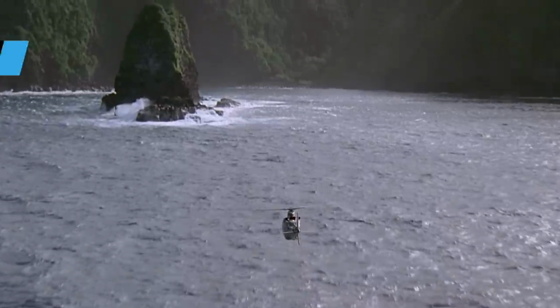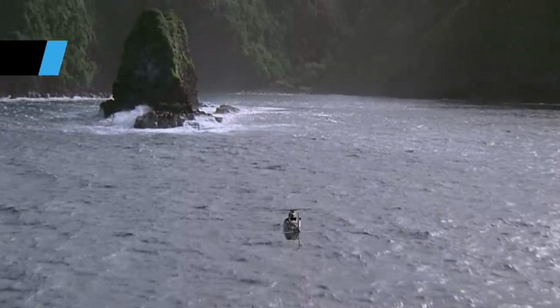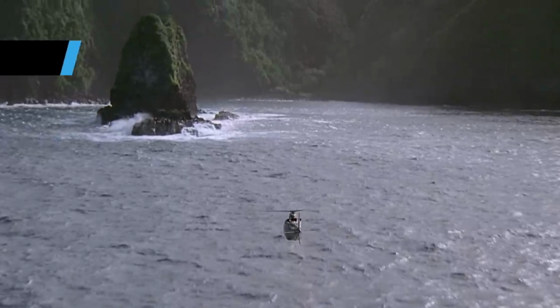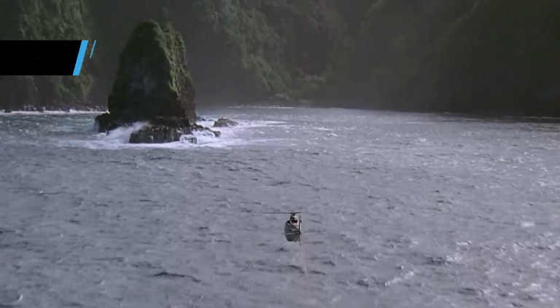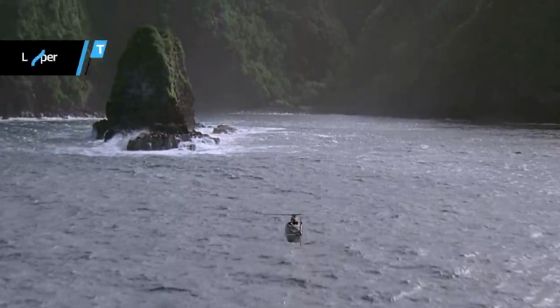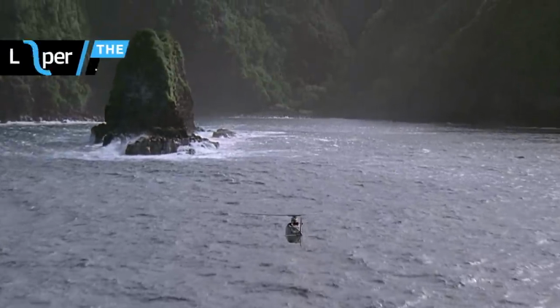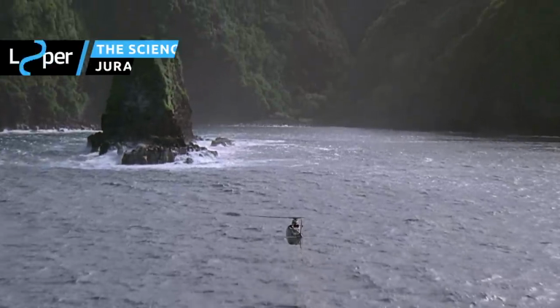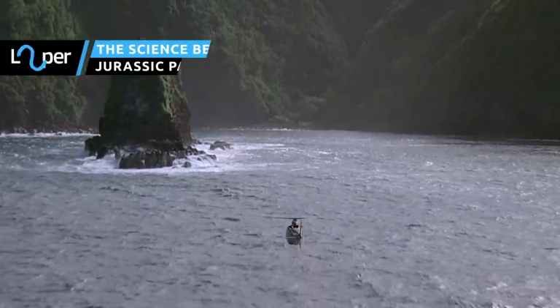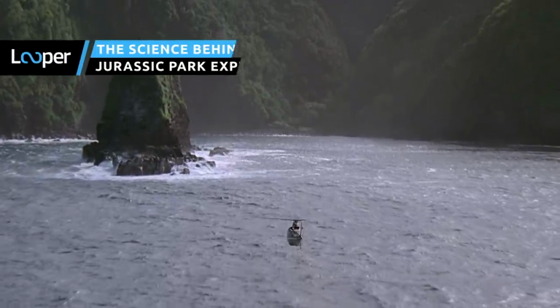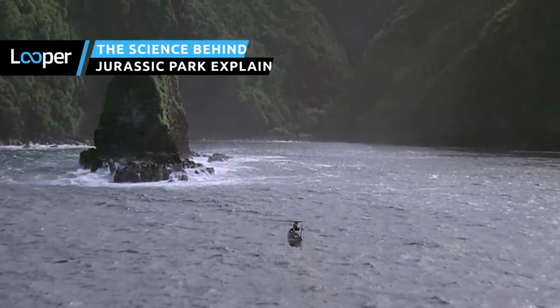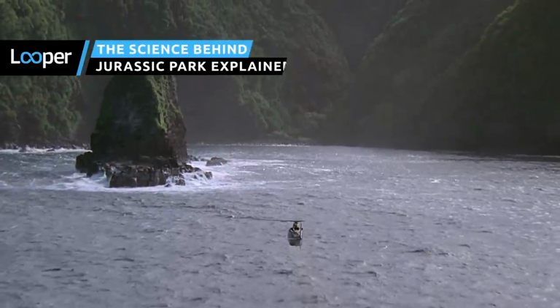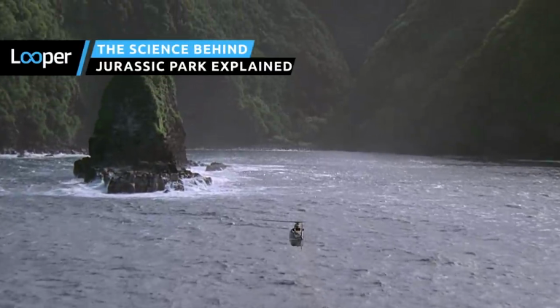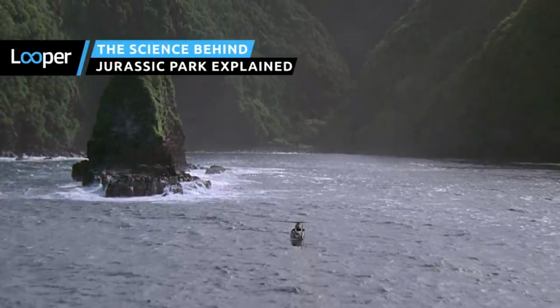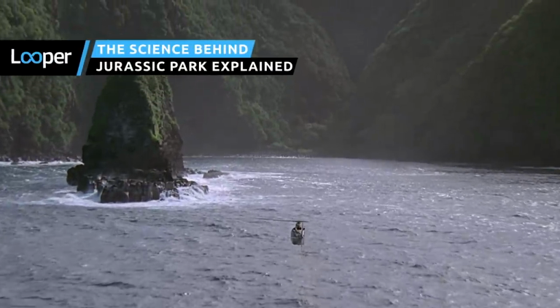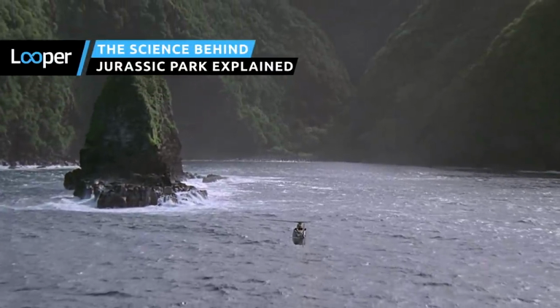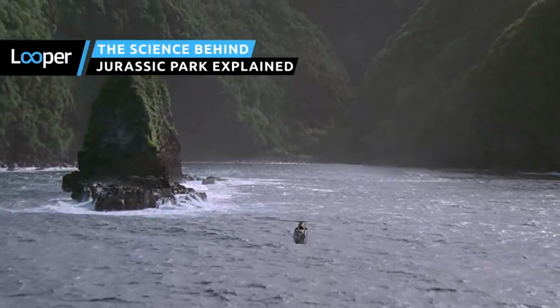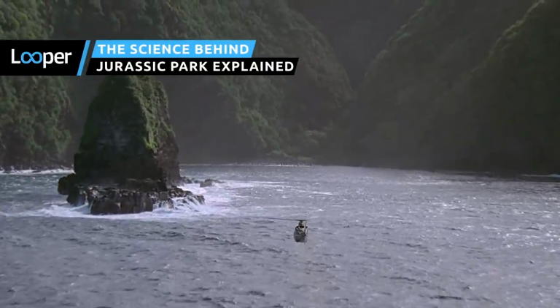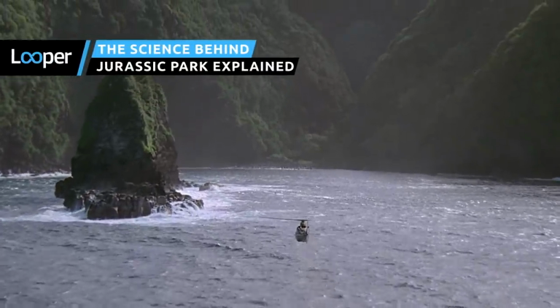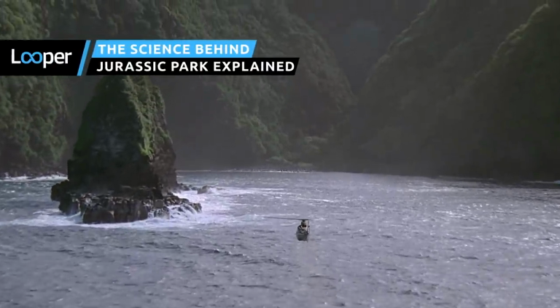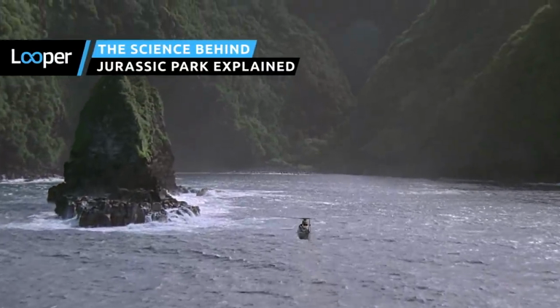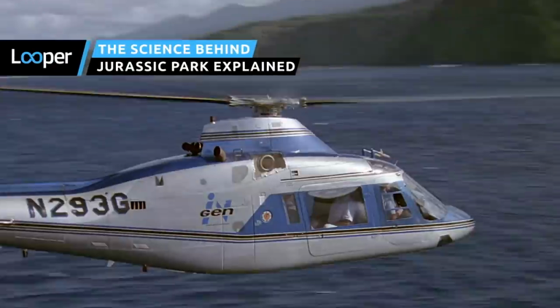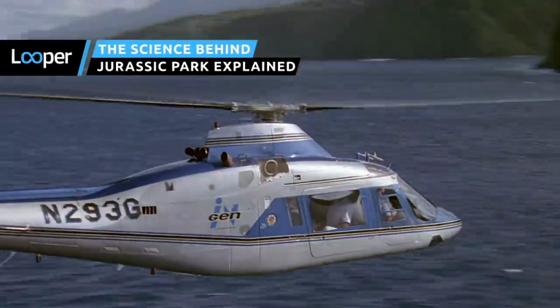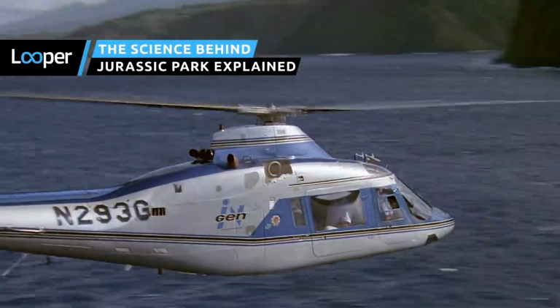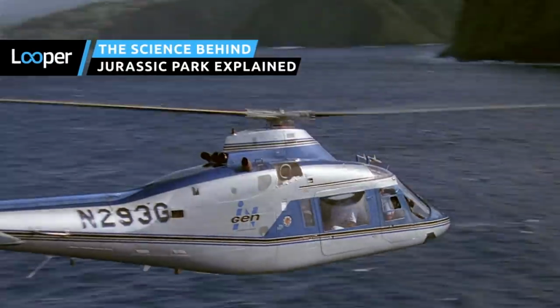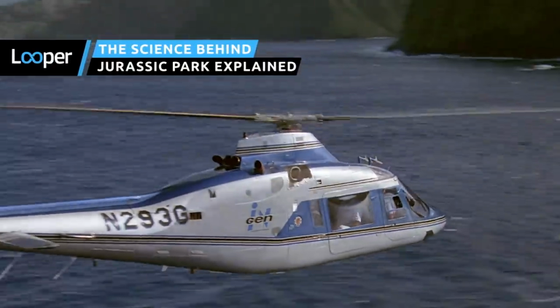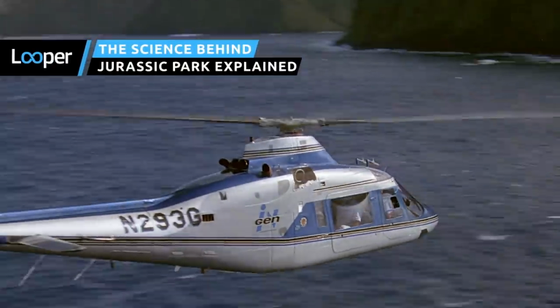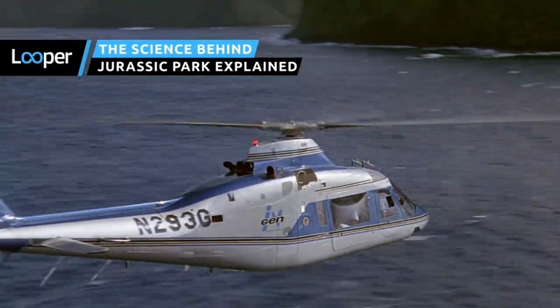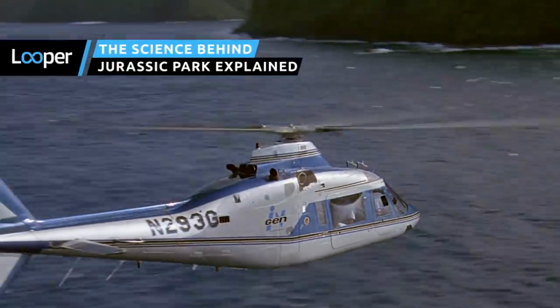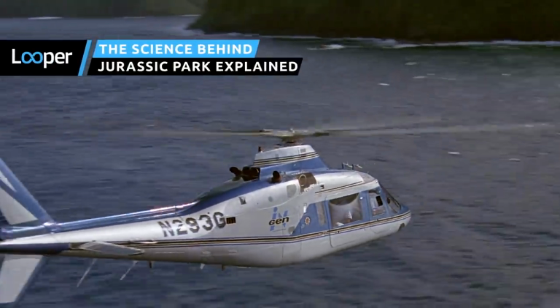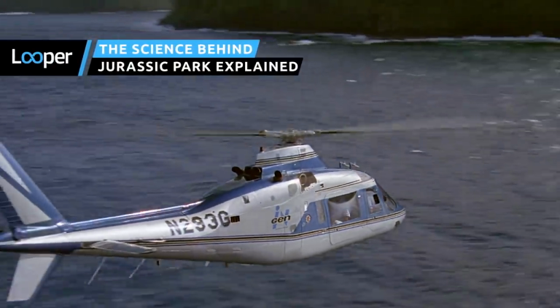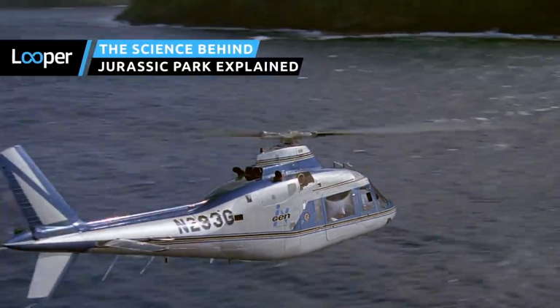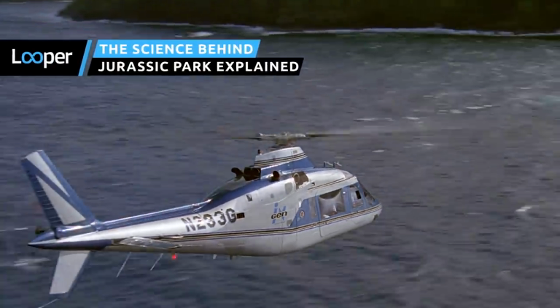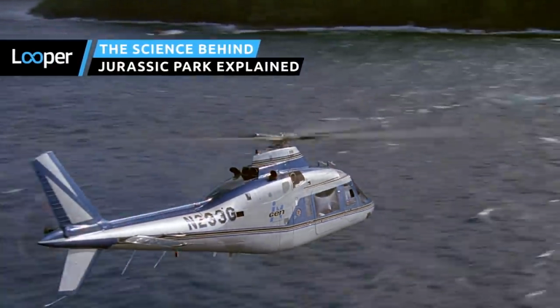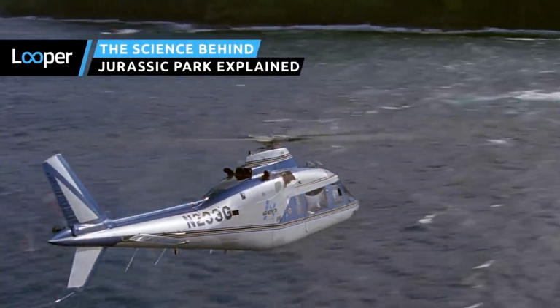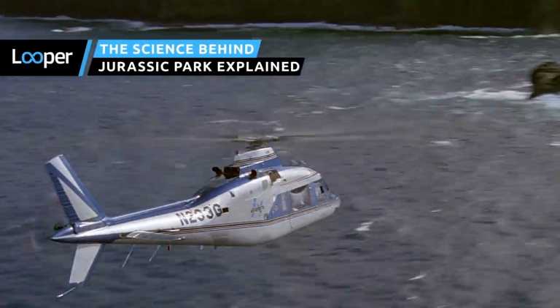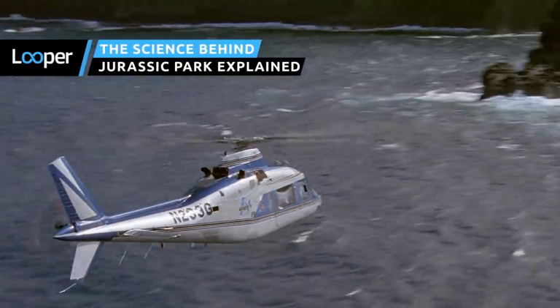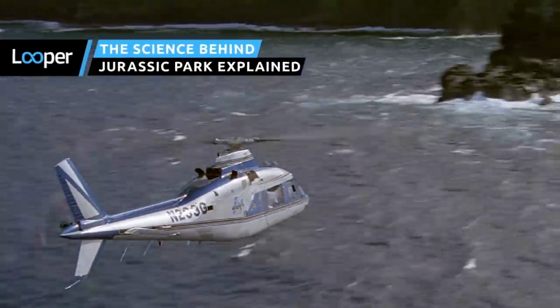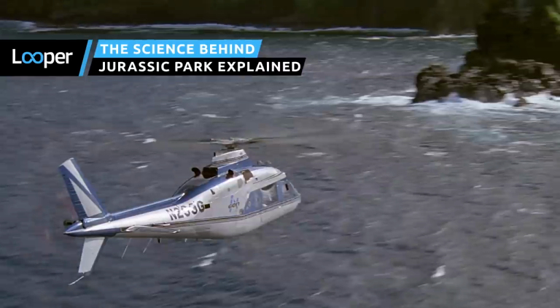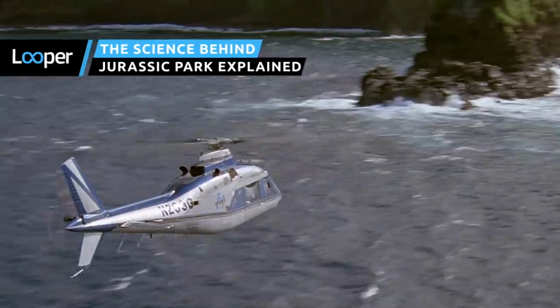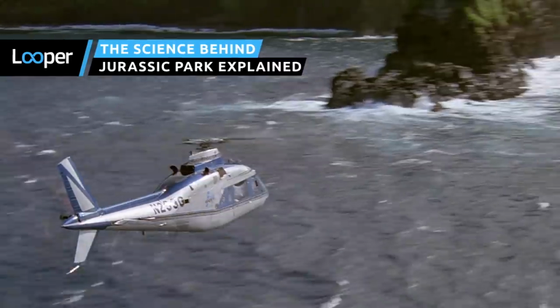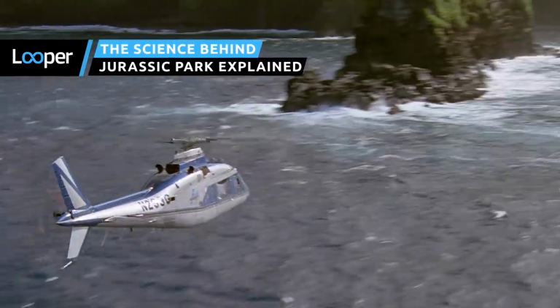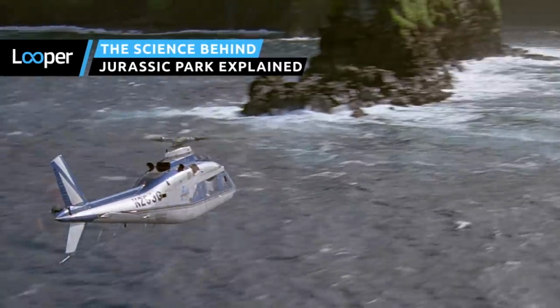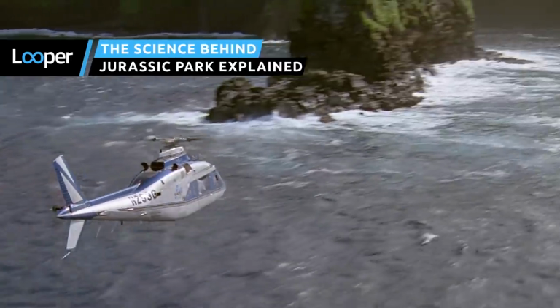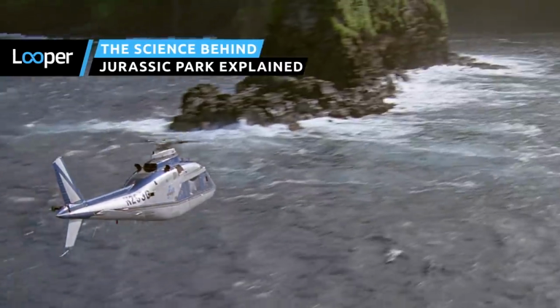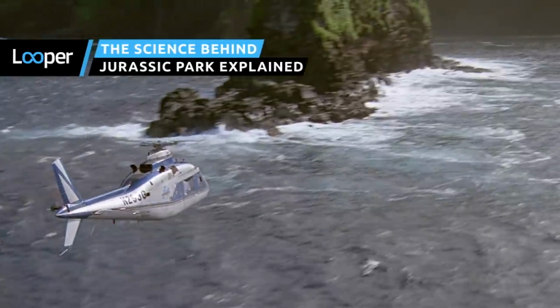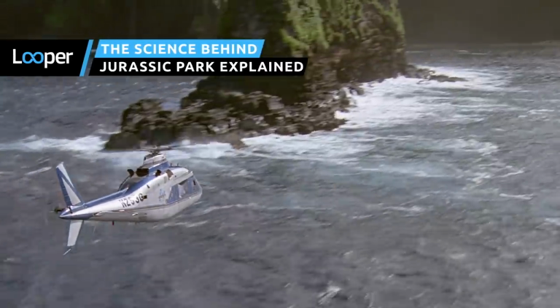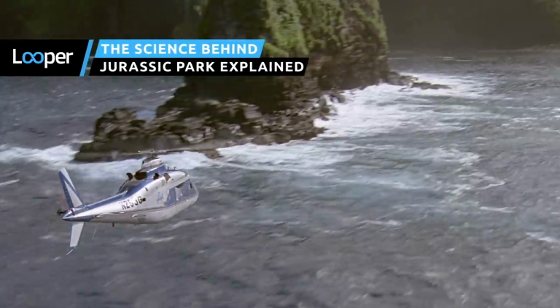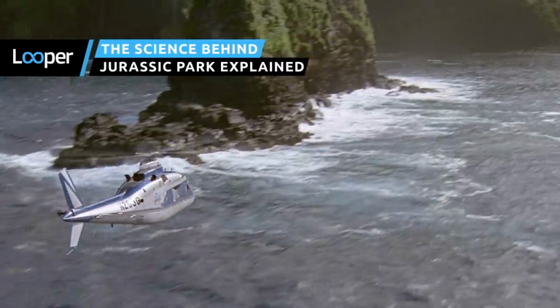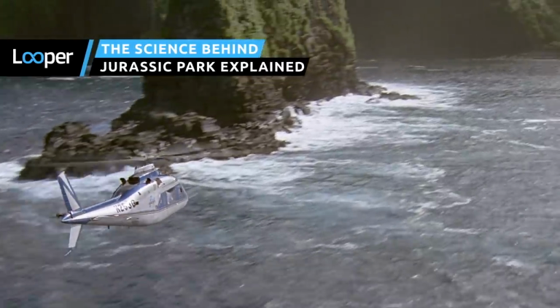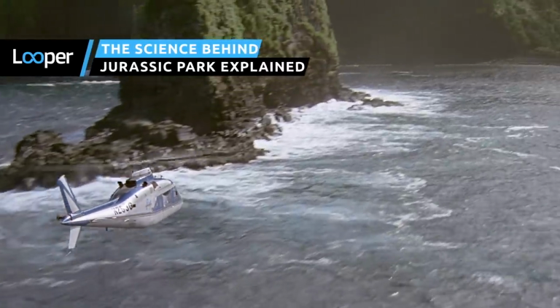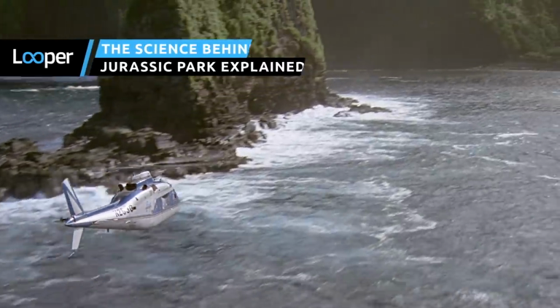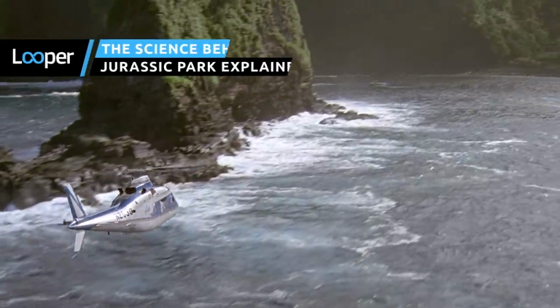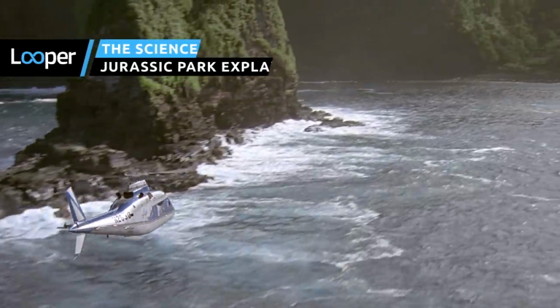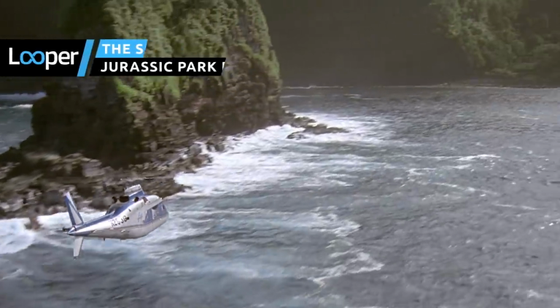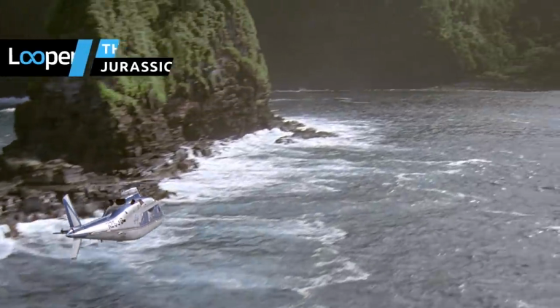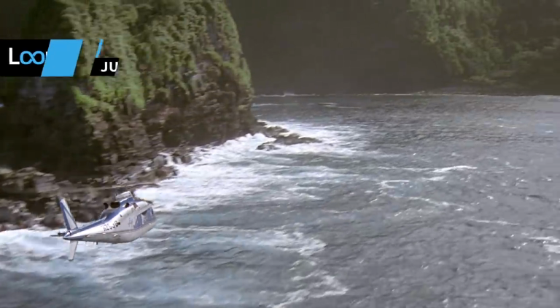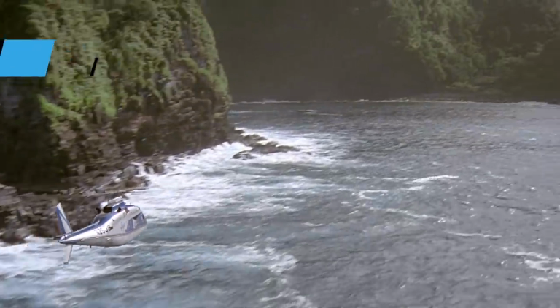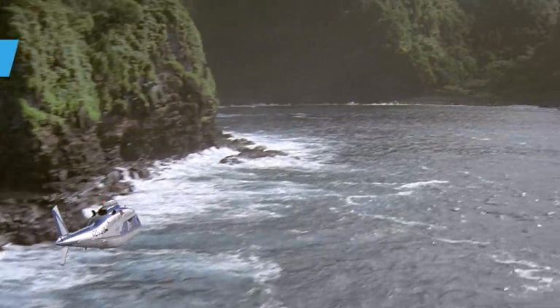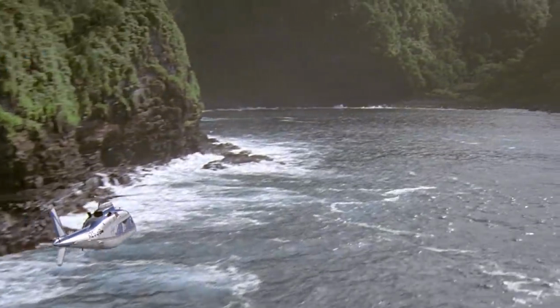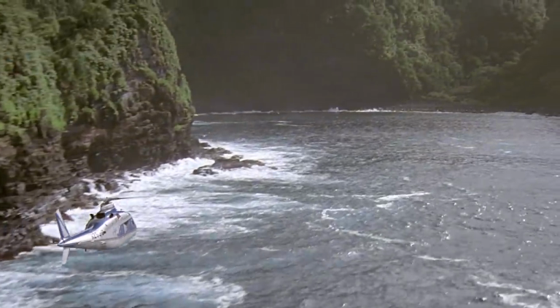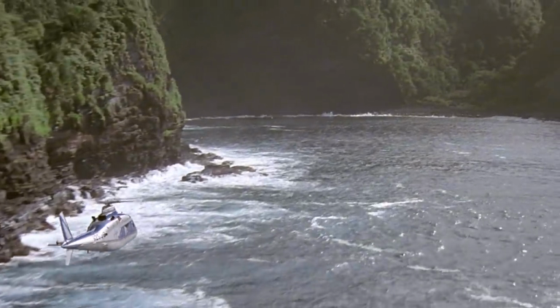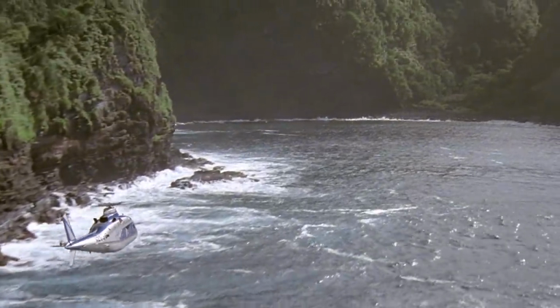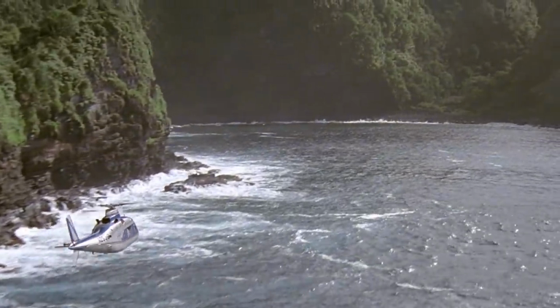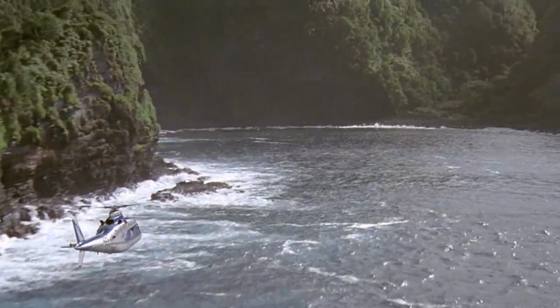Jurassic Park had cutting-edge visual effects, a great cast, the magic touch of Steven Spielberg, and a memorable soundtrack composed by none other than John Williams.